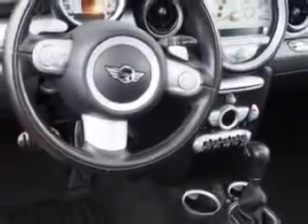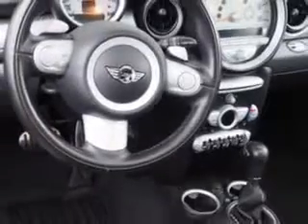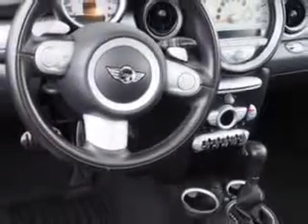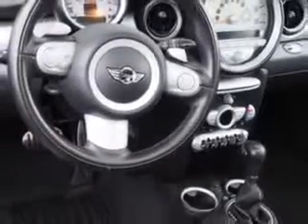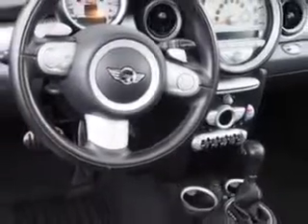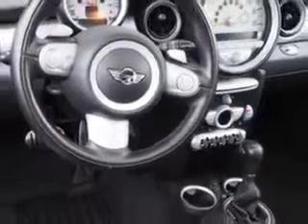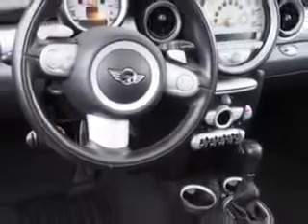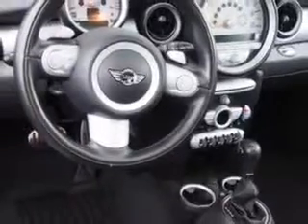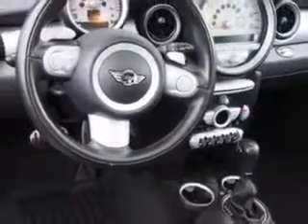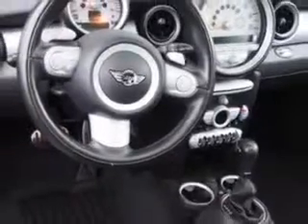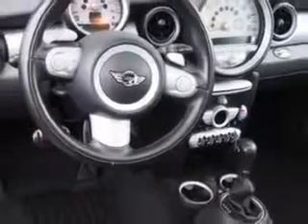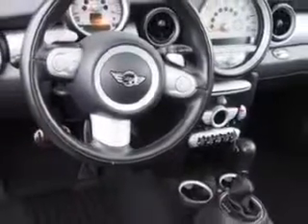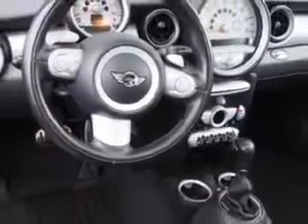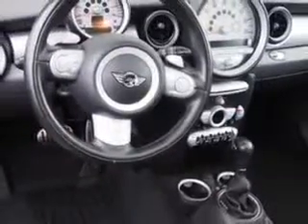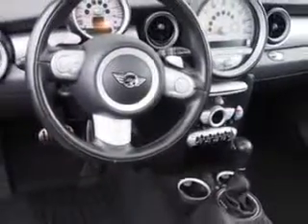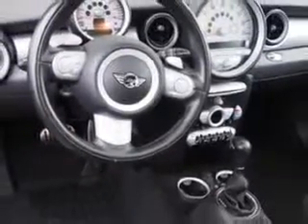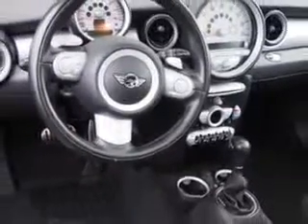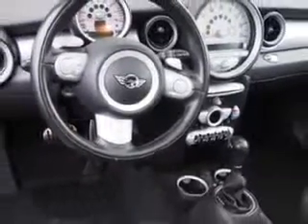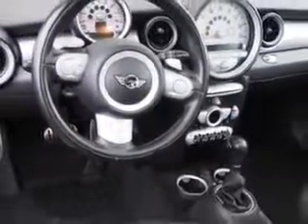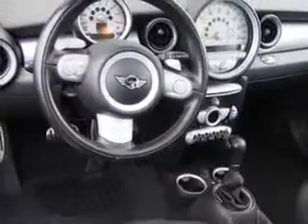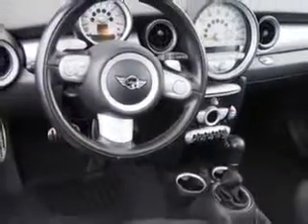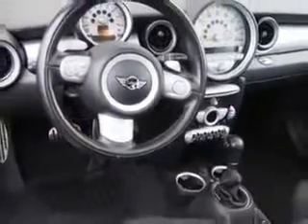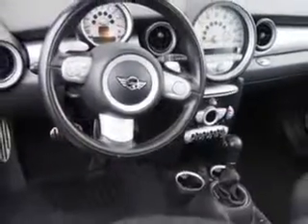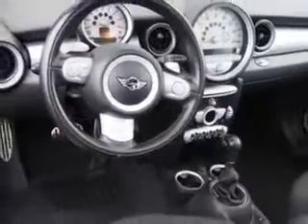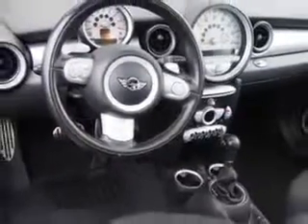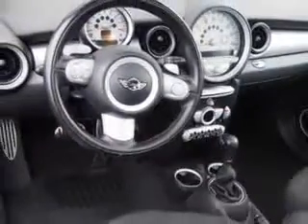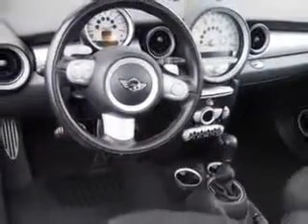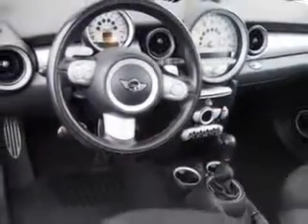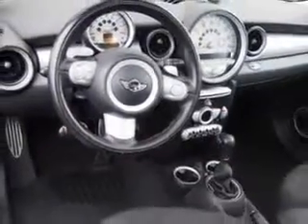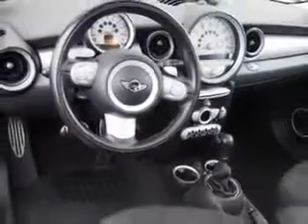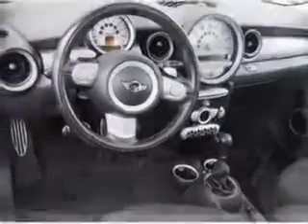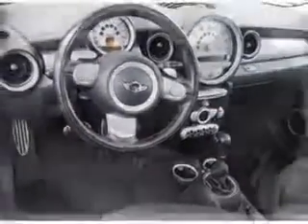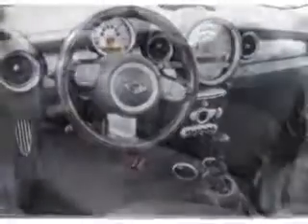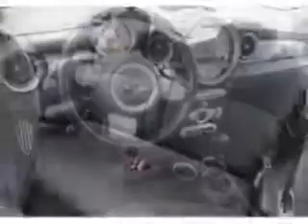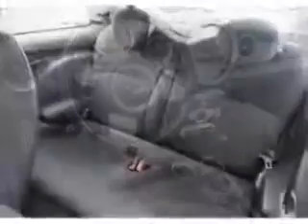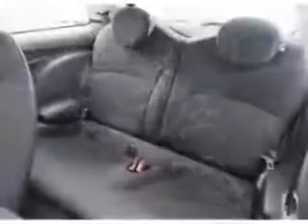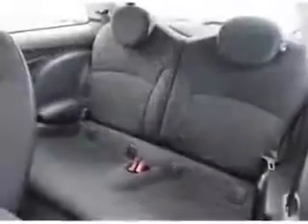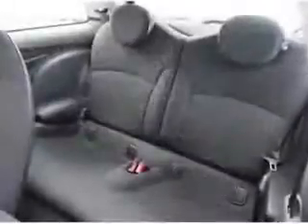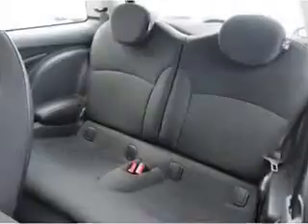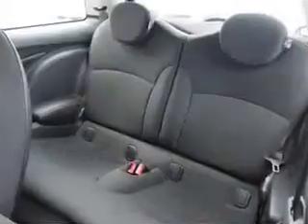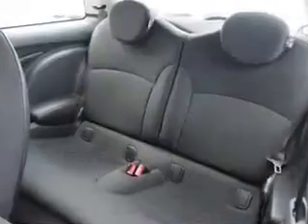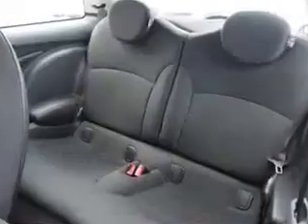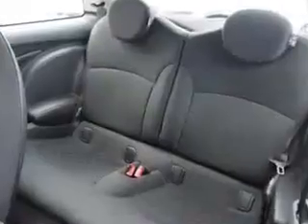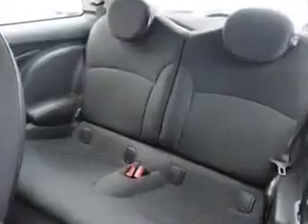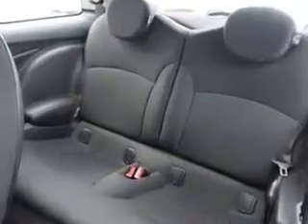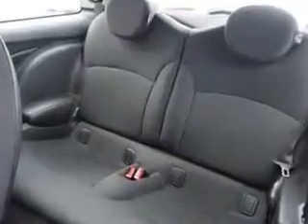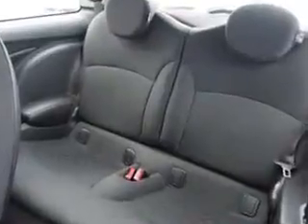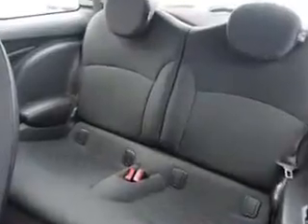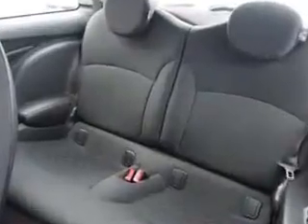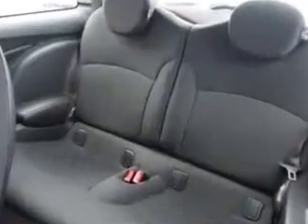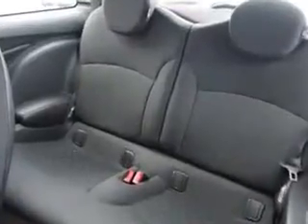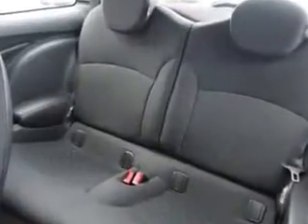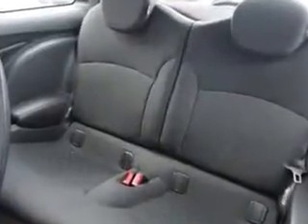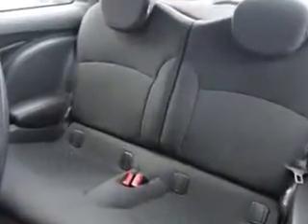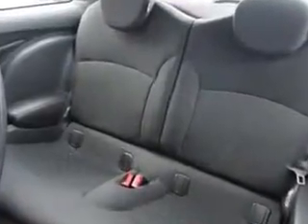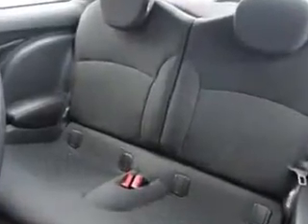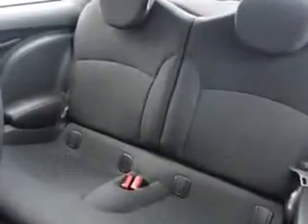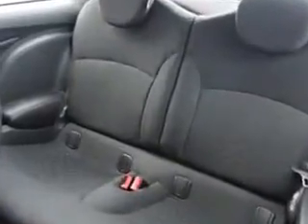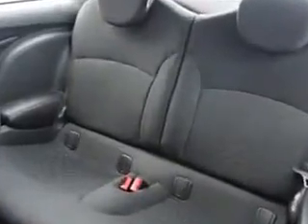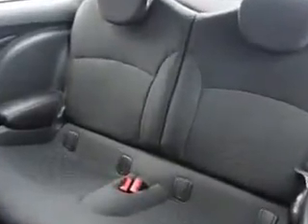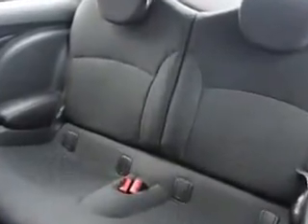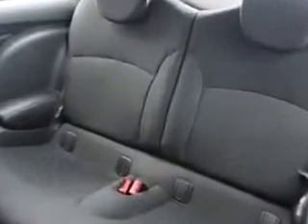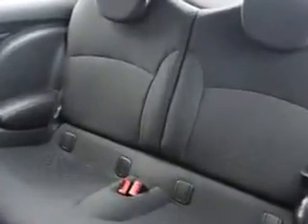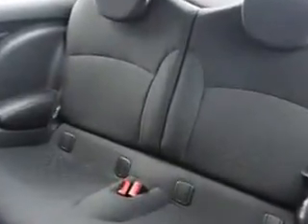Enjoy the drive and have peace of mind in this 09 Mini Cooper. See us at Parkway Toyota today.